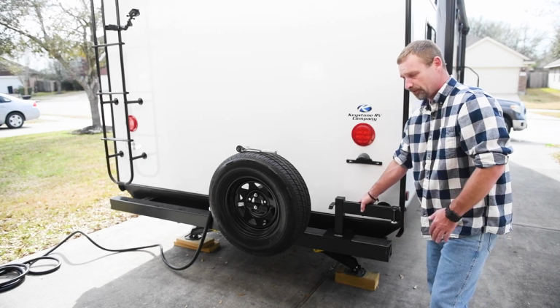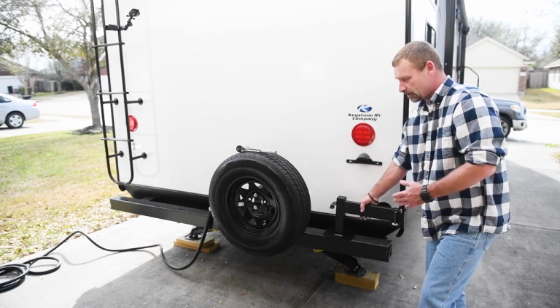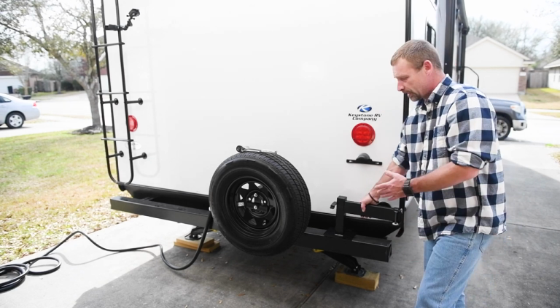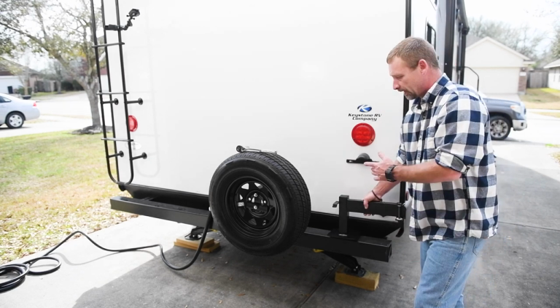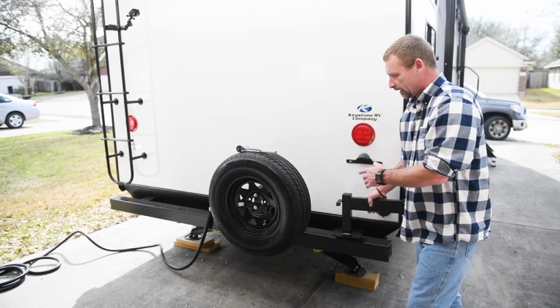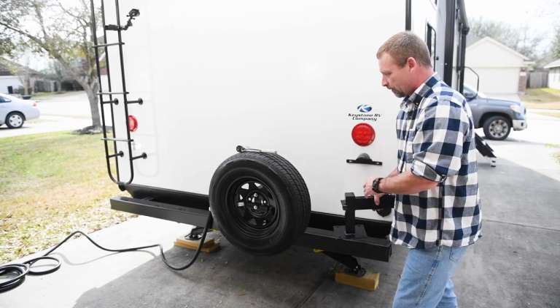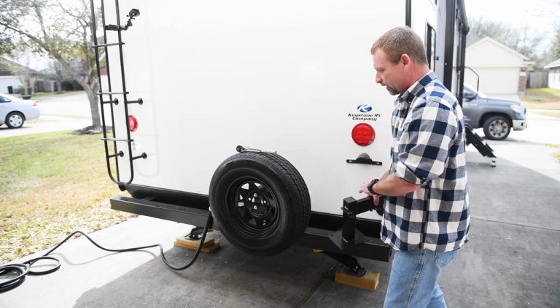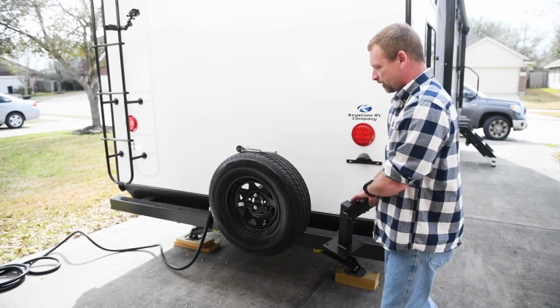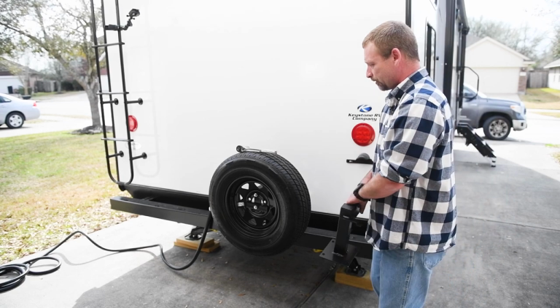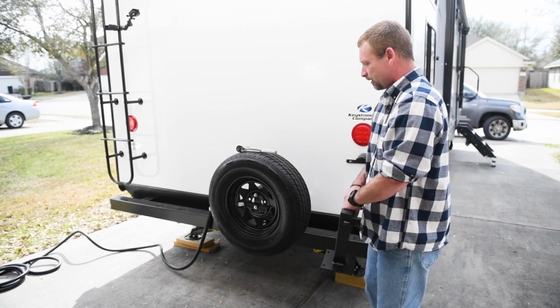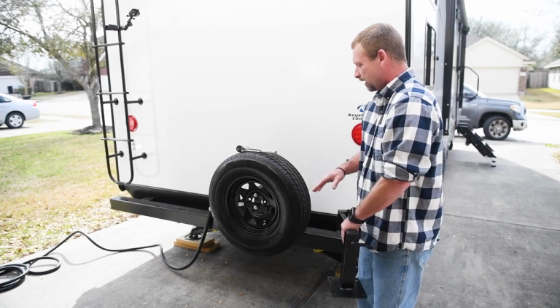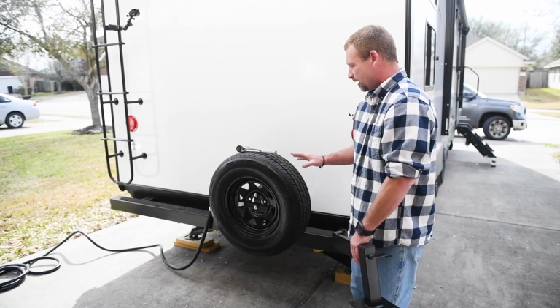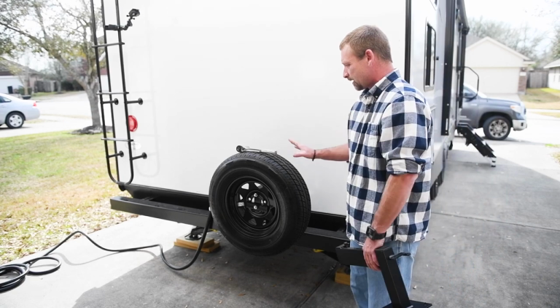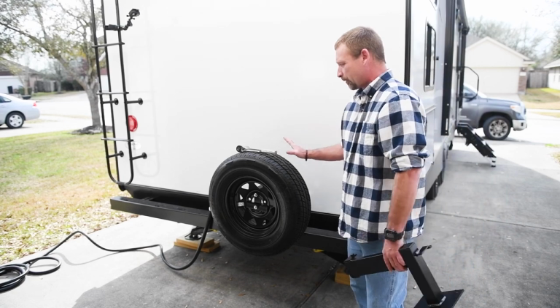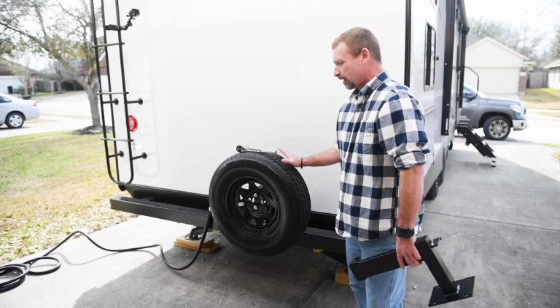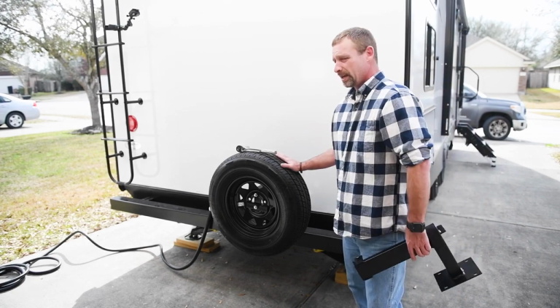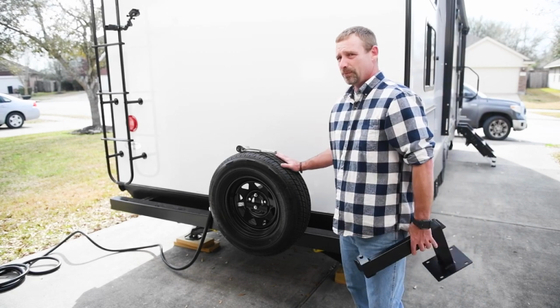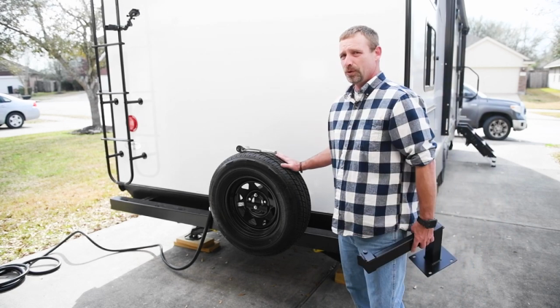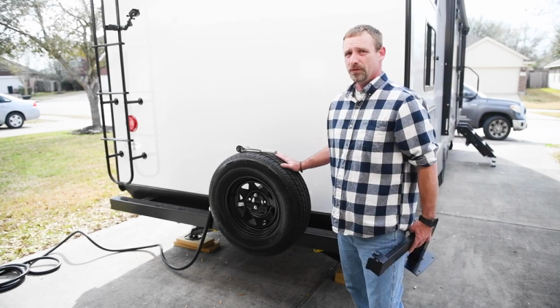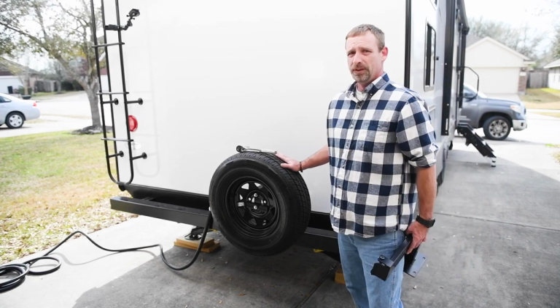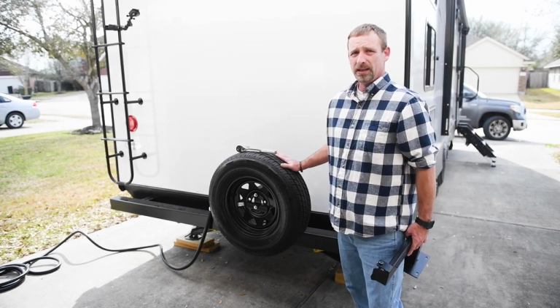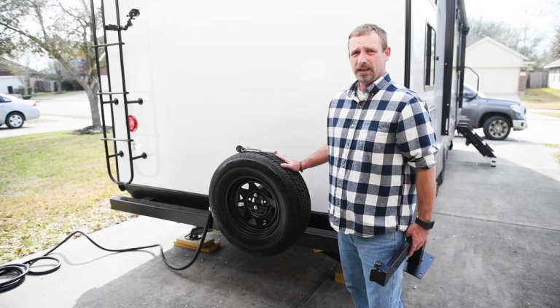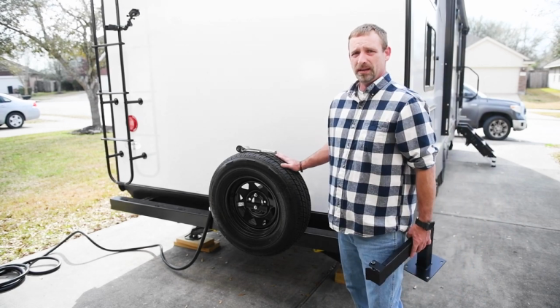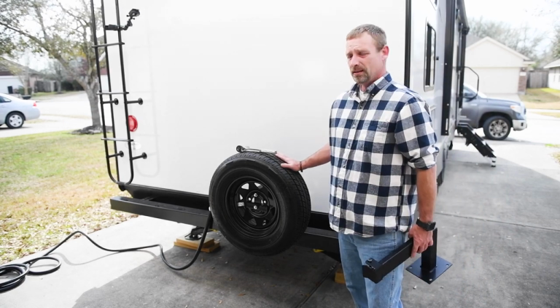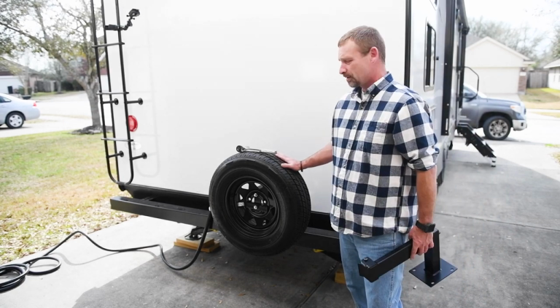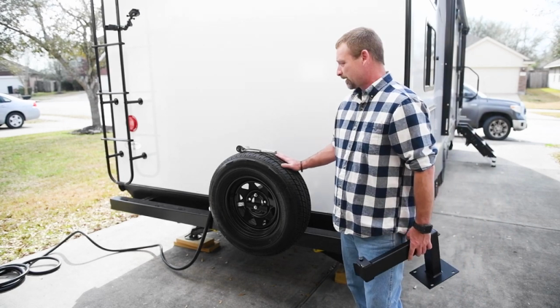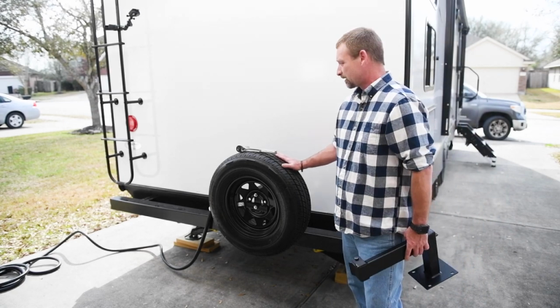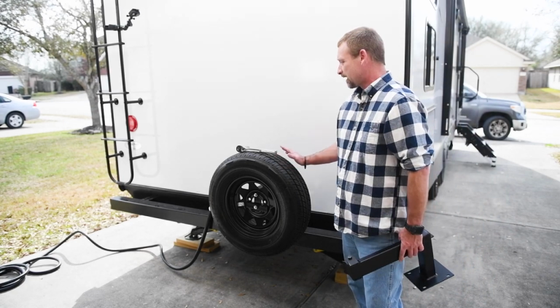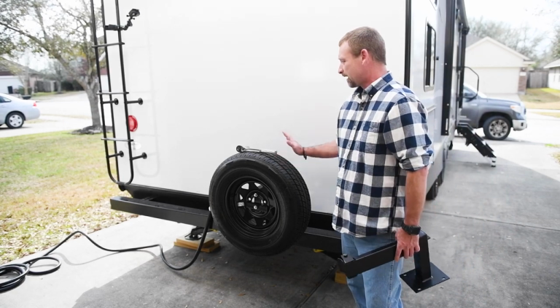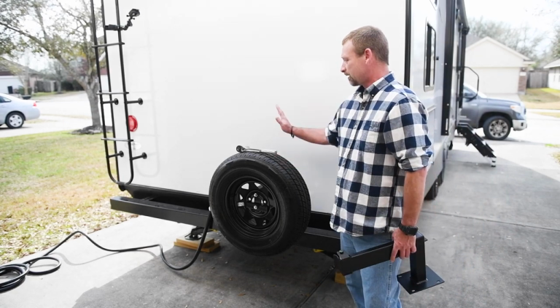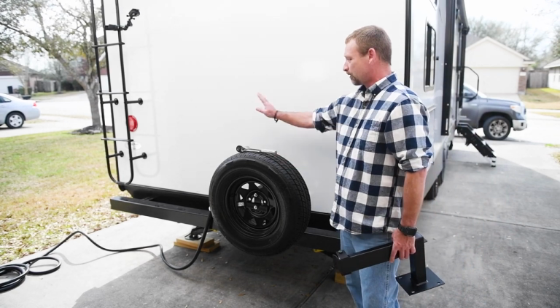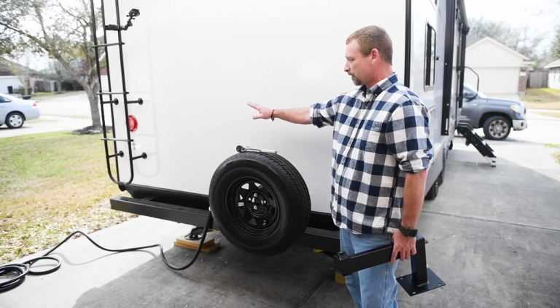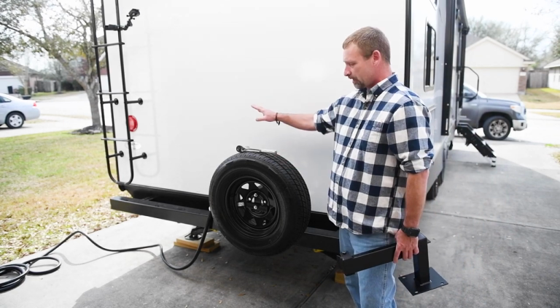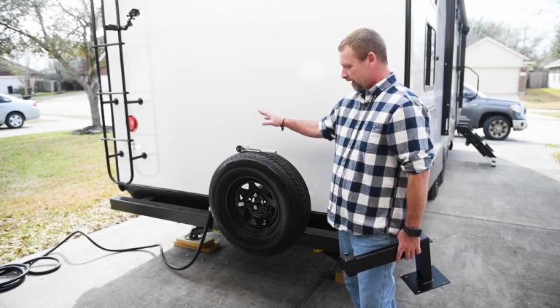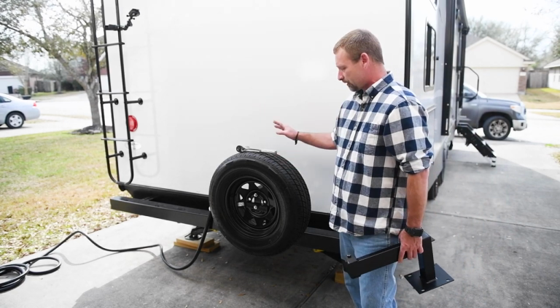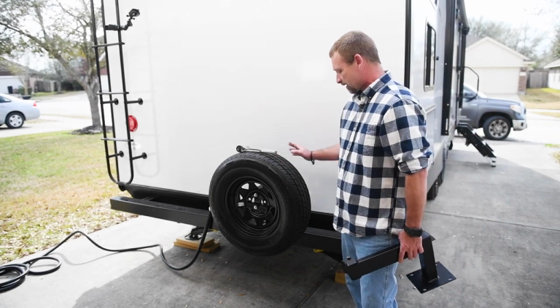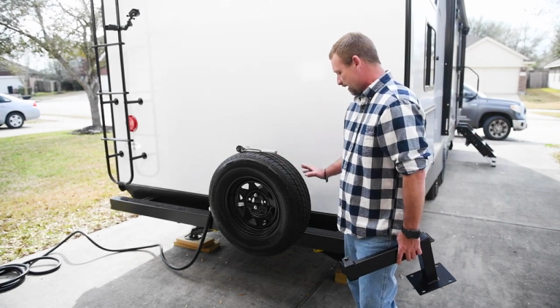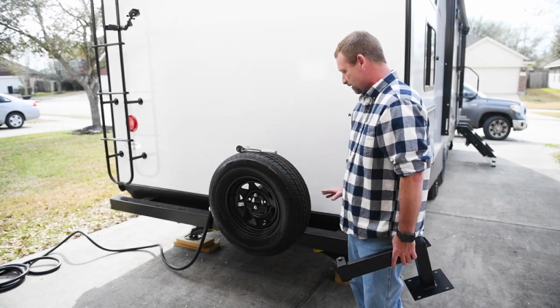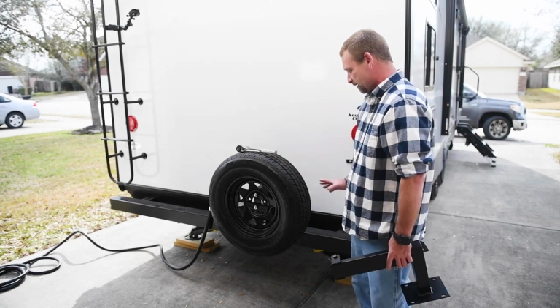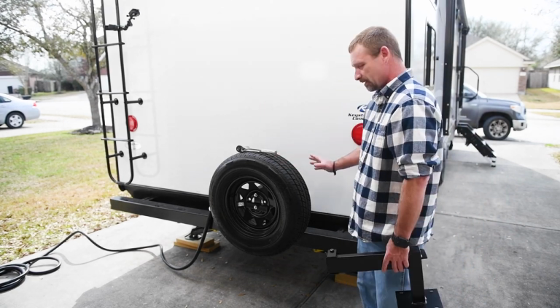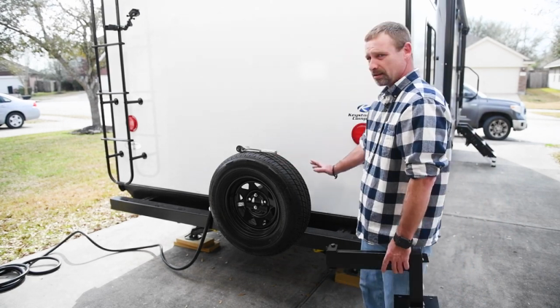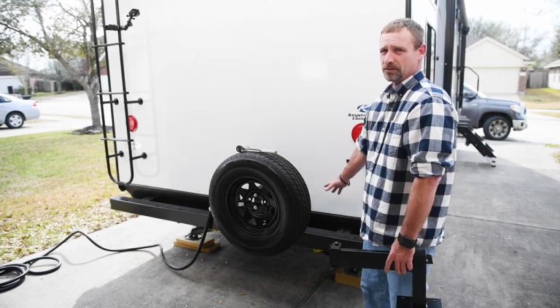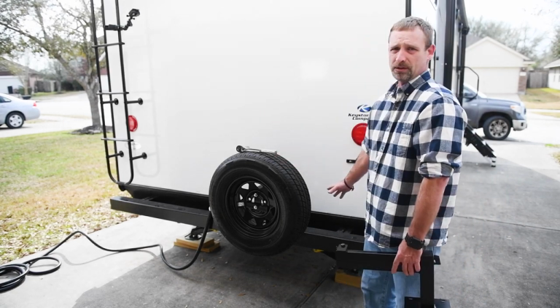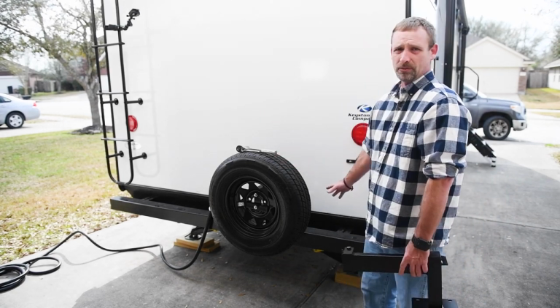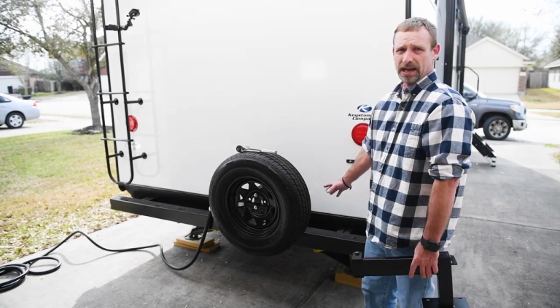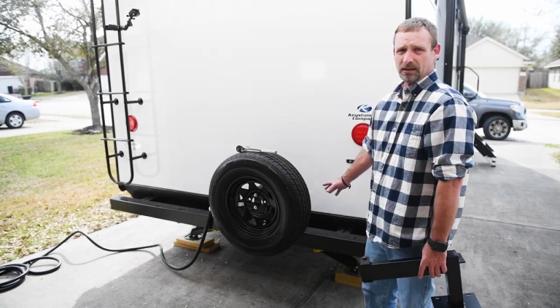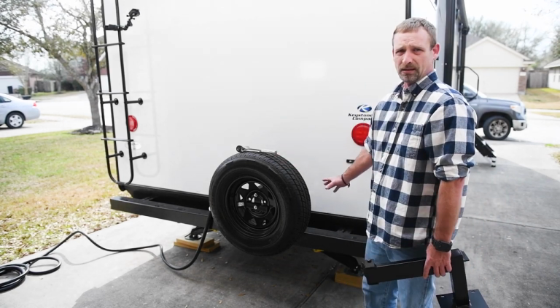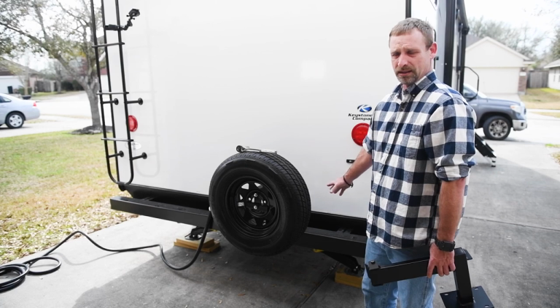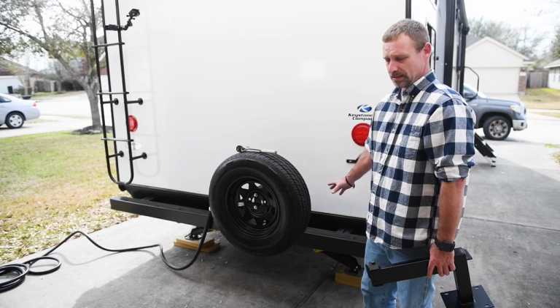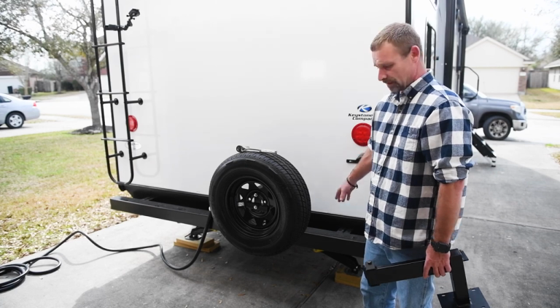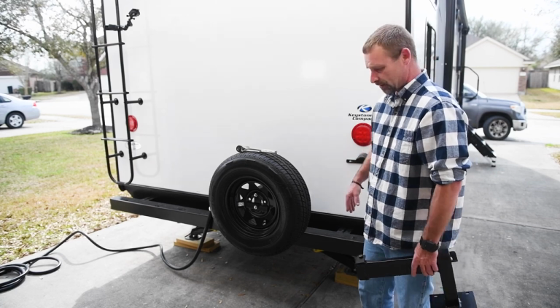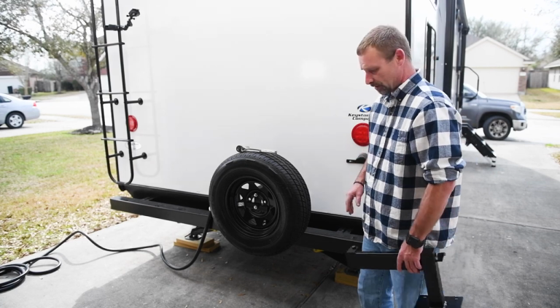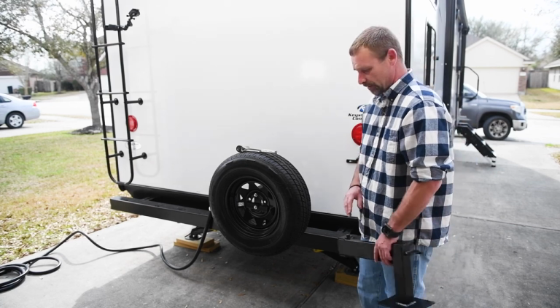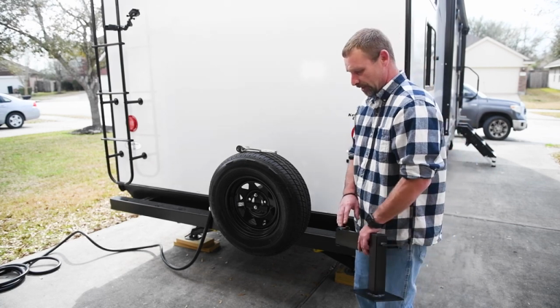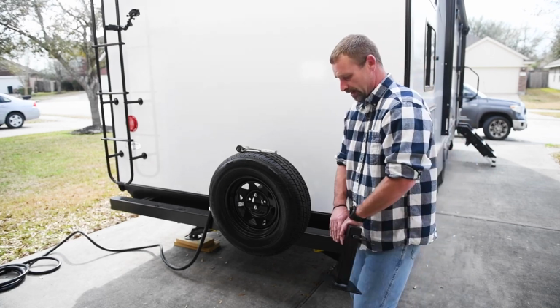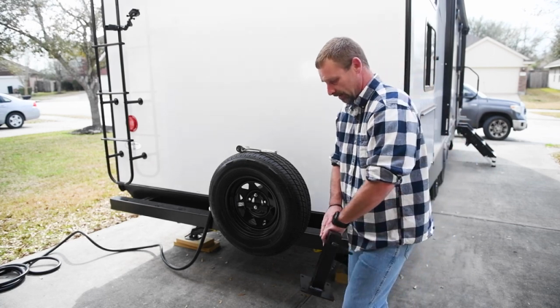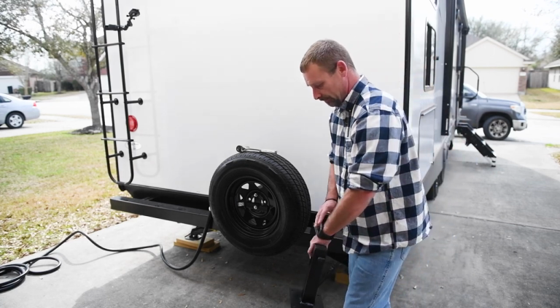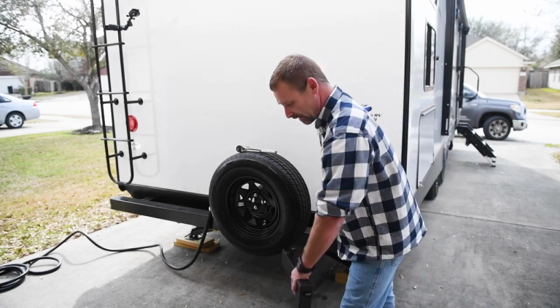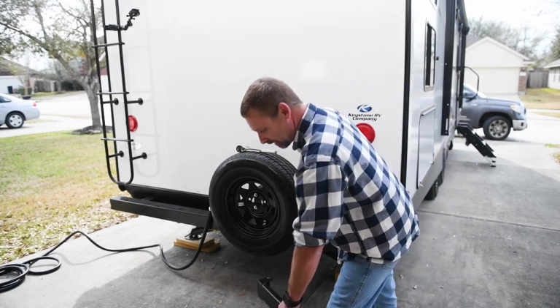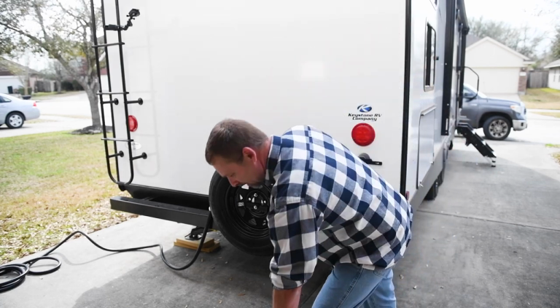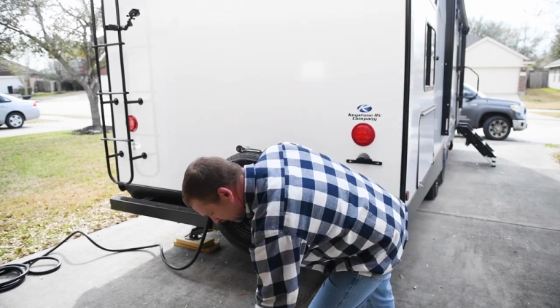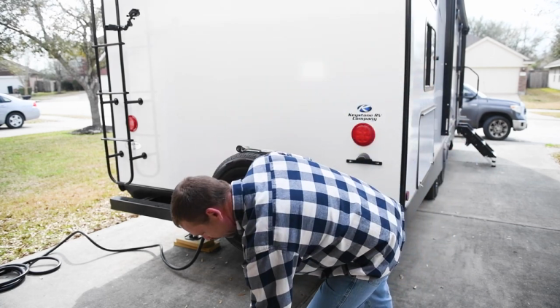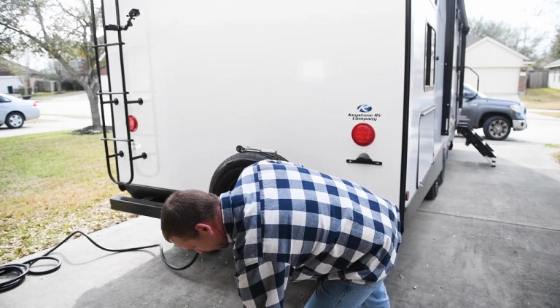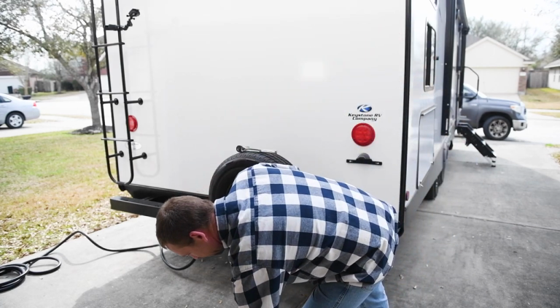The first thing I'm going to do is go ahead and move the spare tire over to the other side, since the griddle mount and all that stuff is going to be right here.